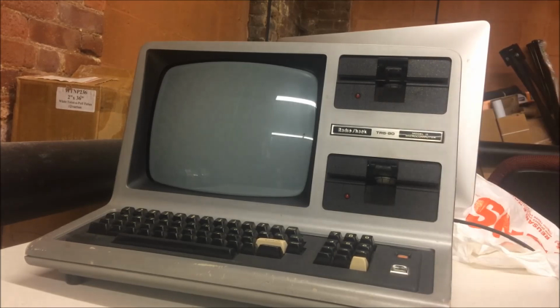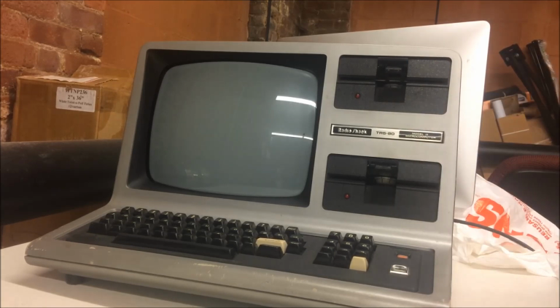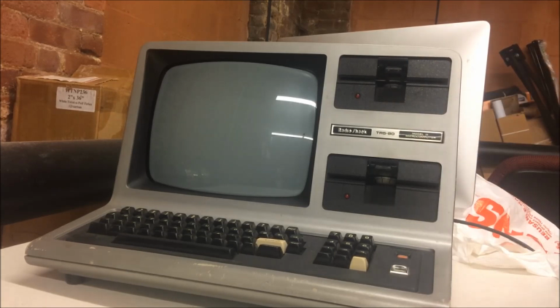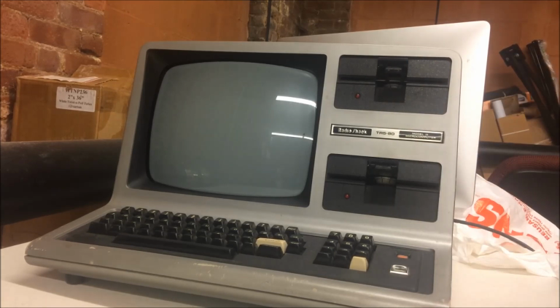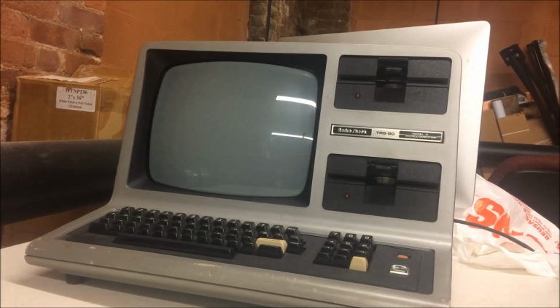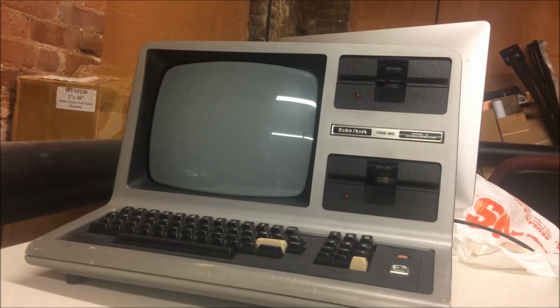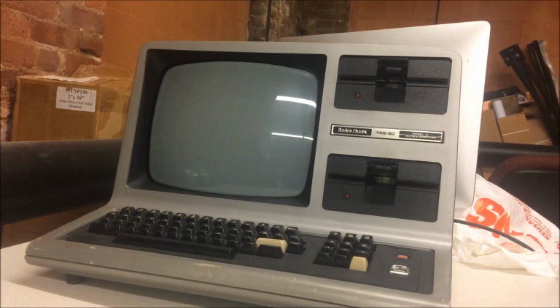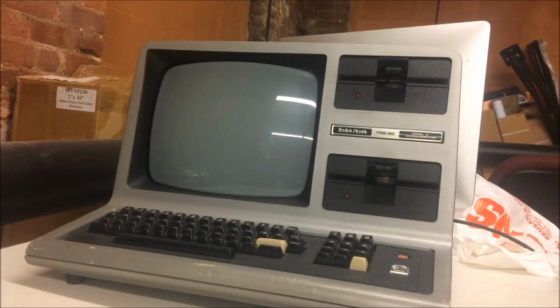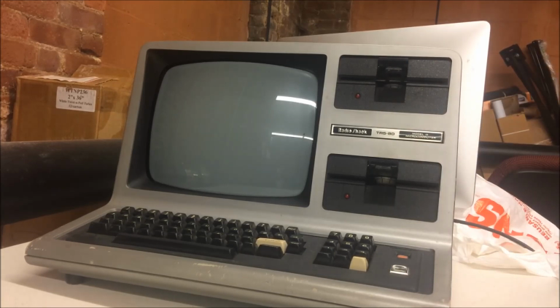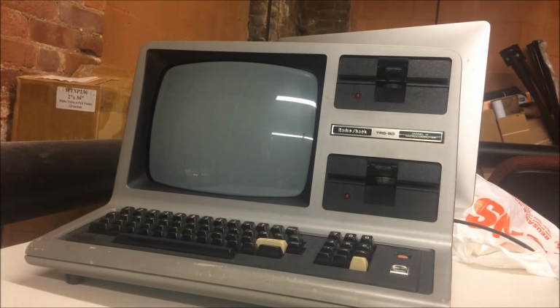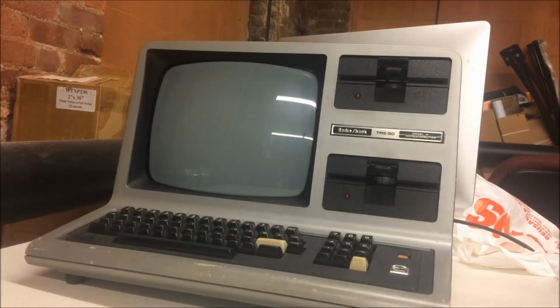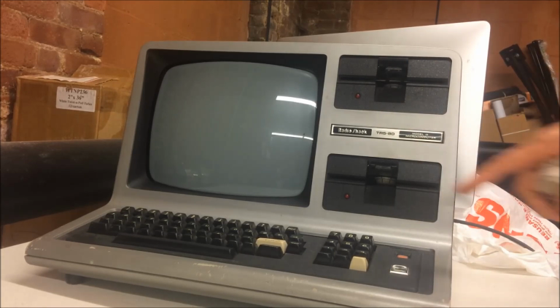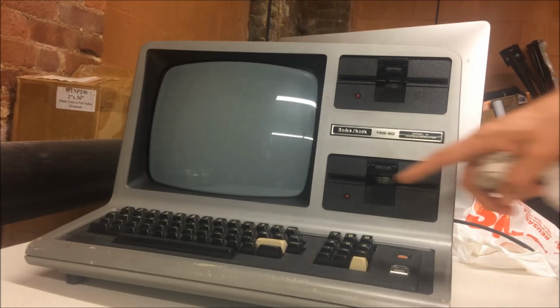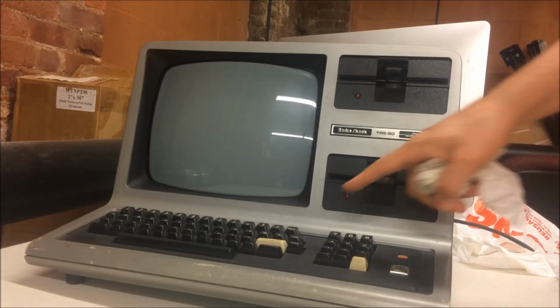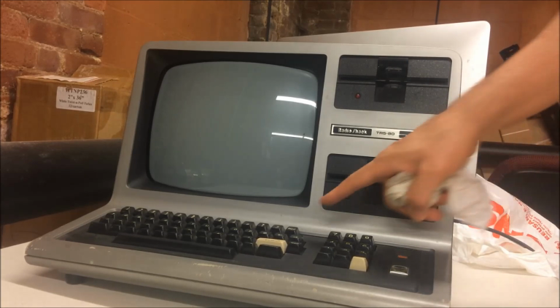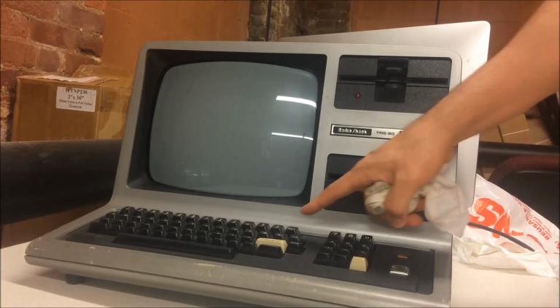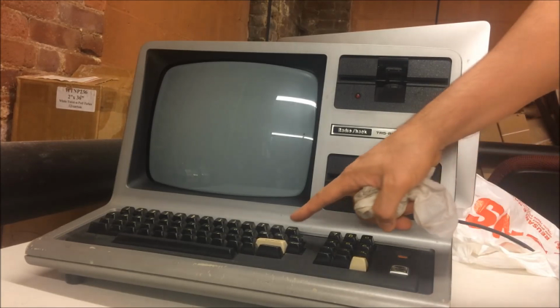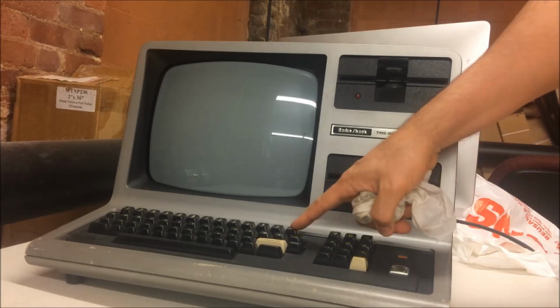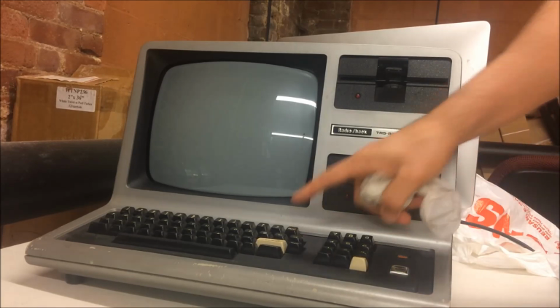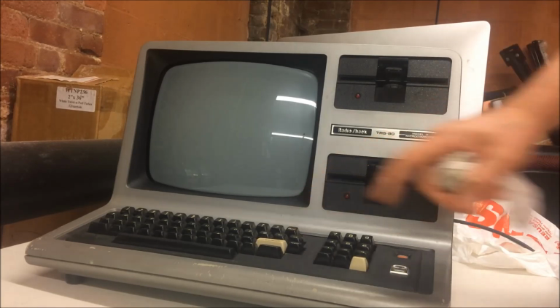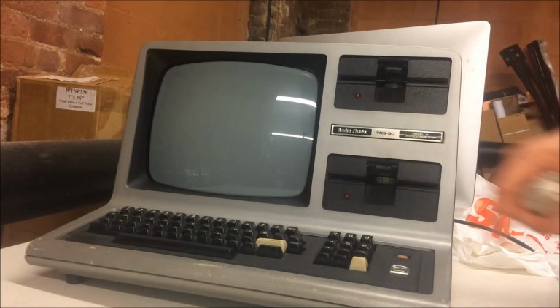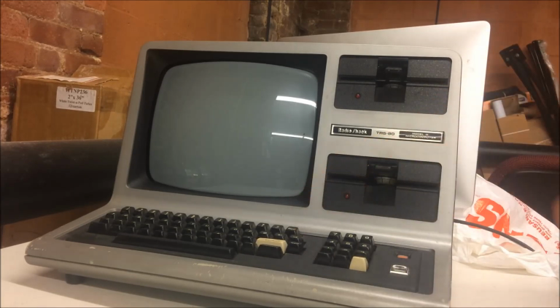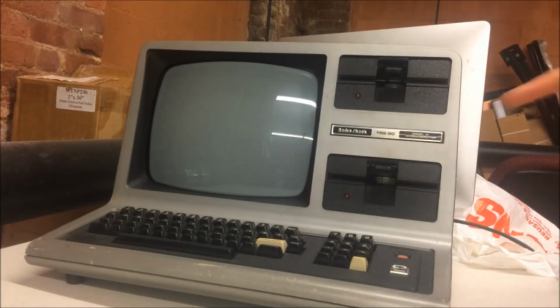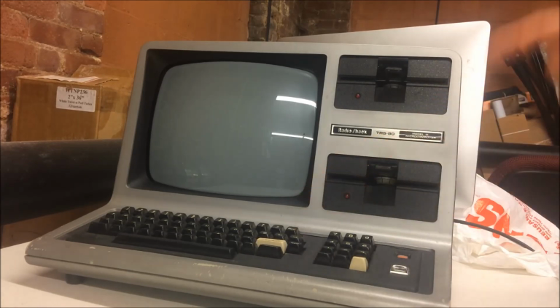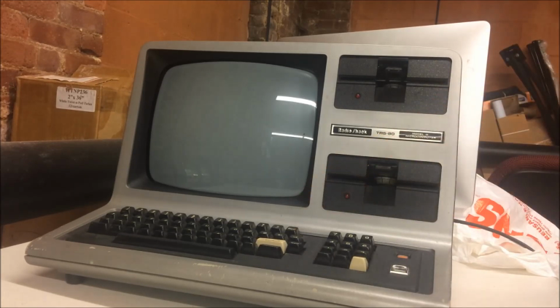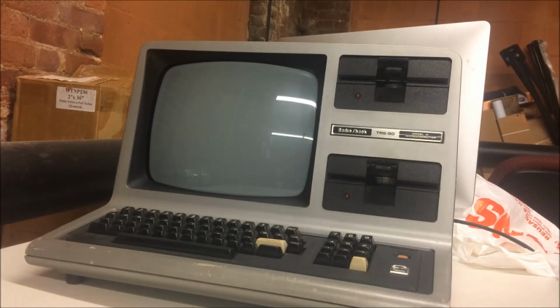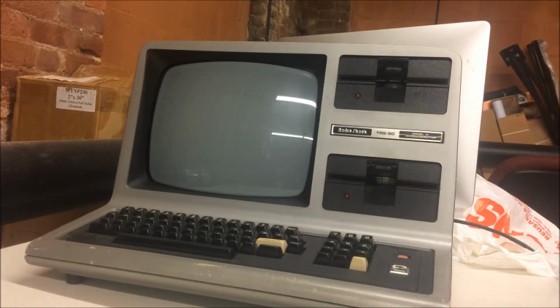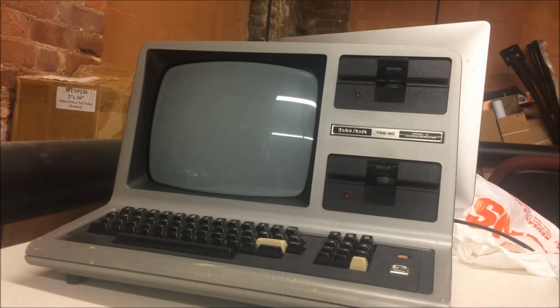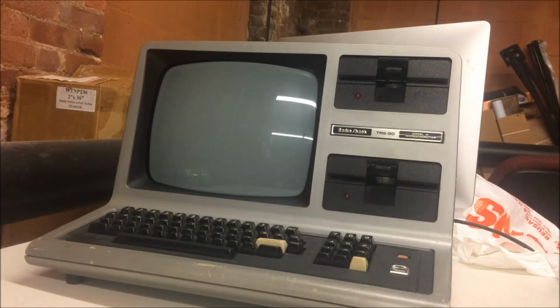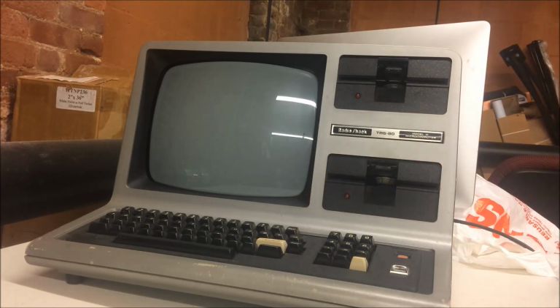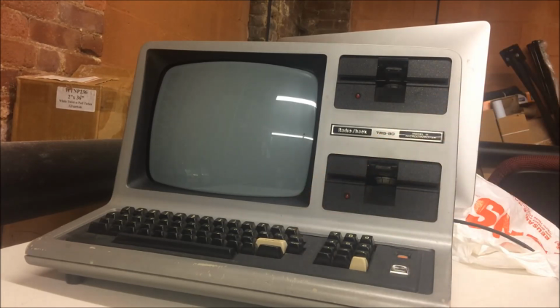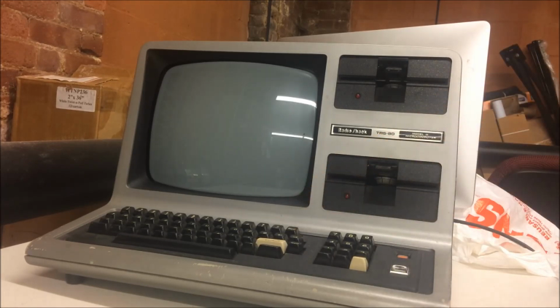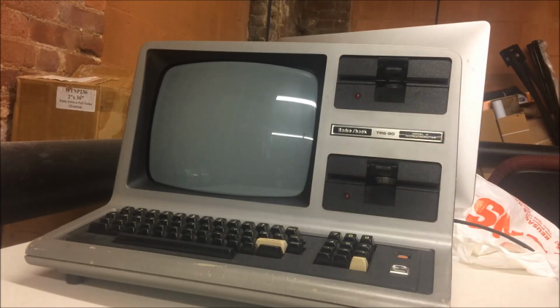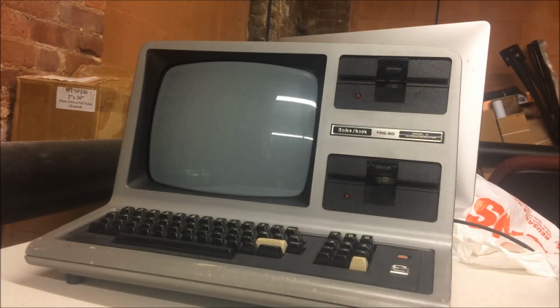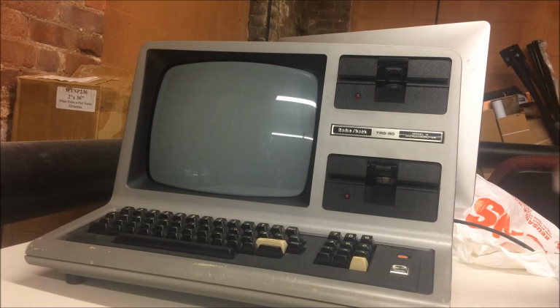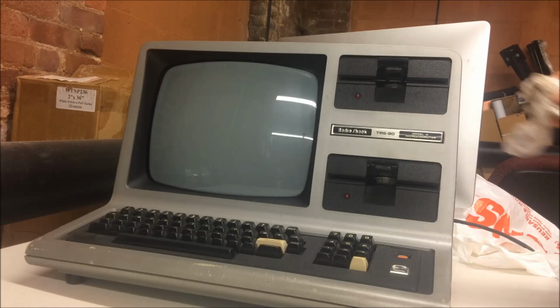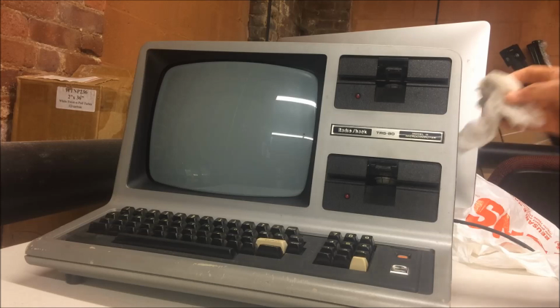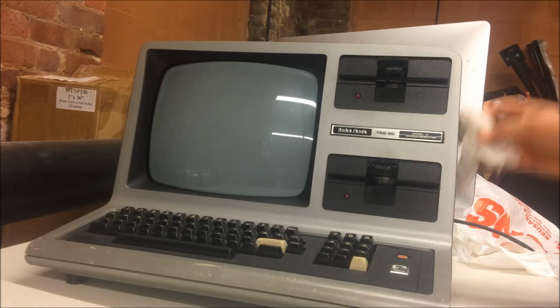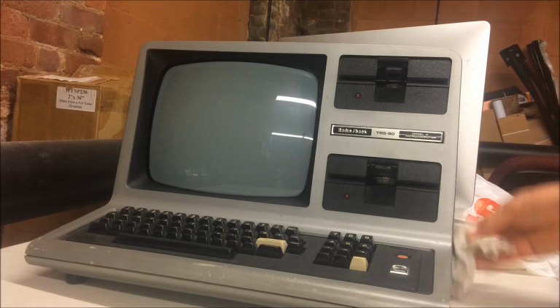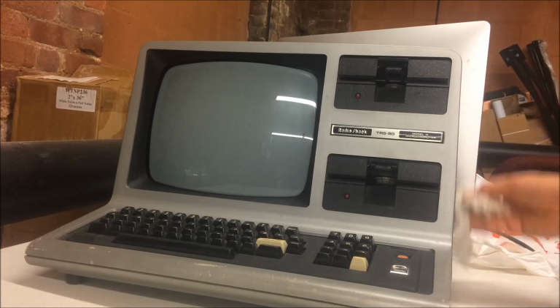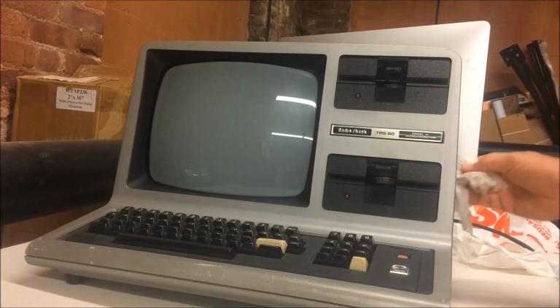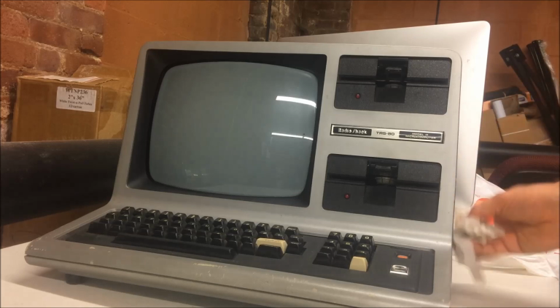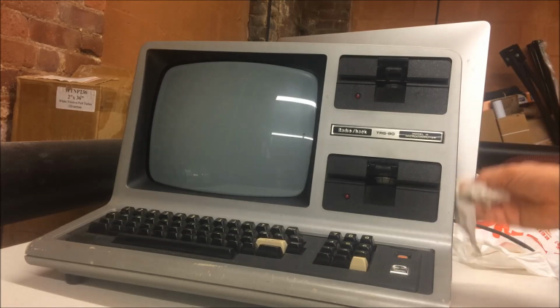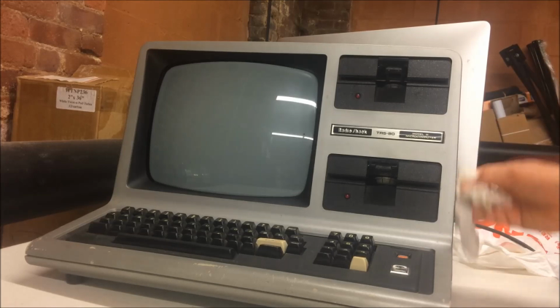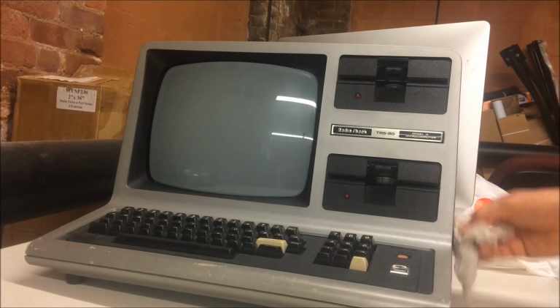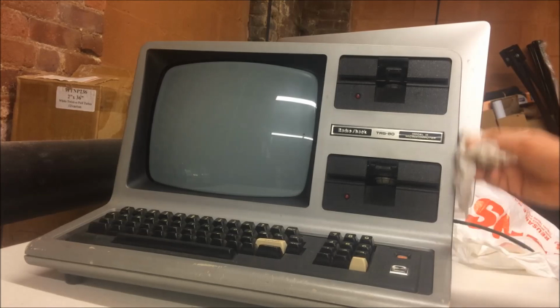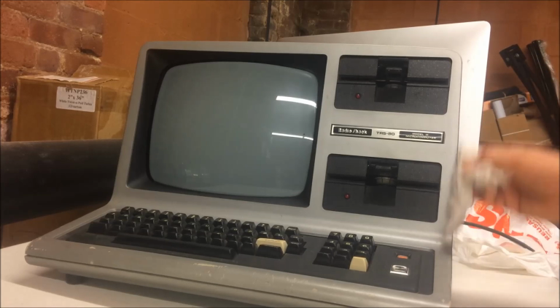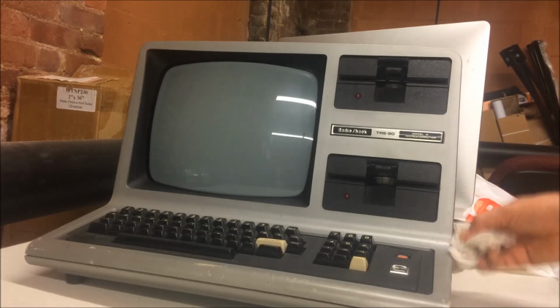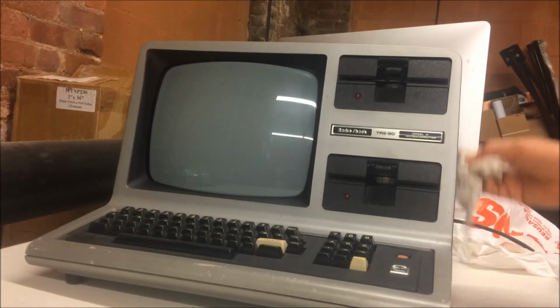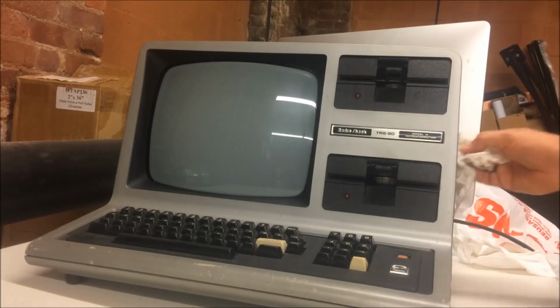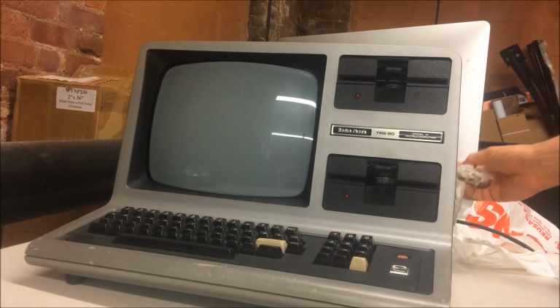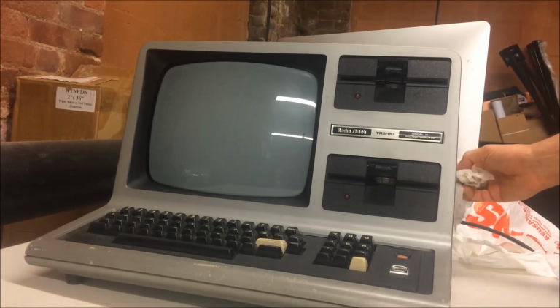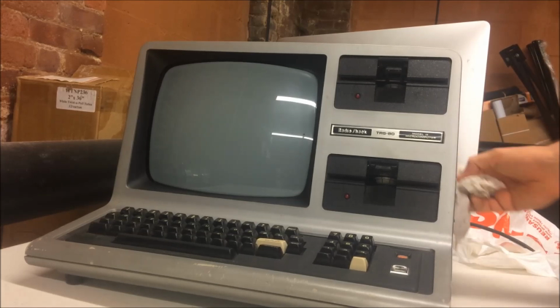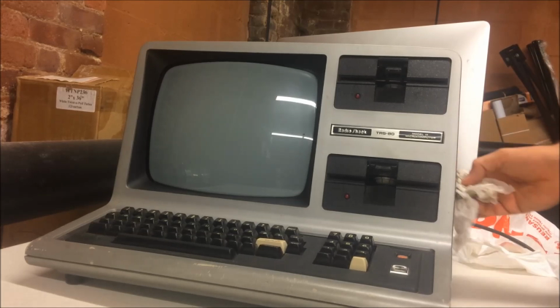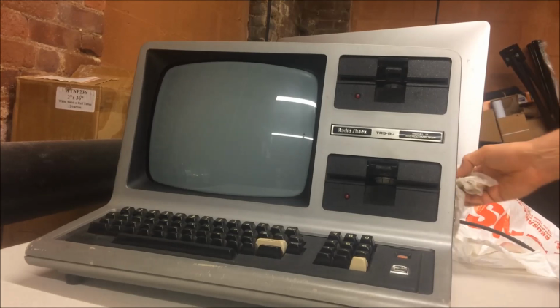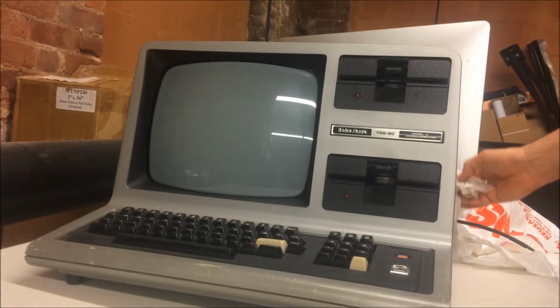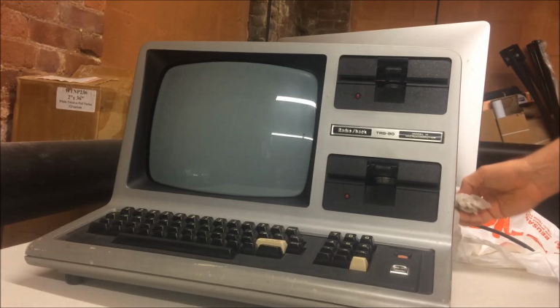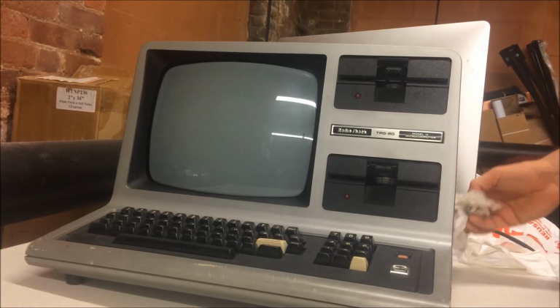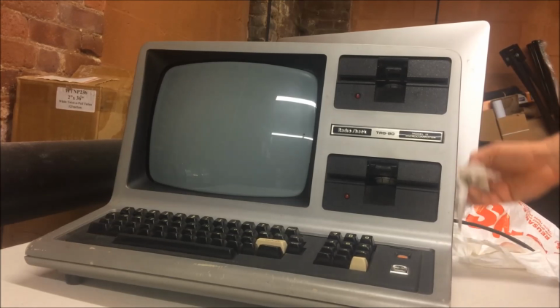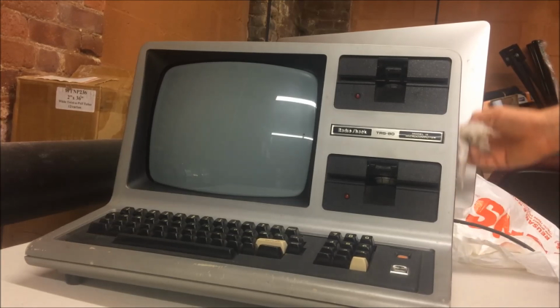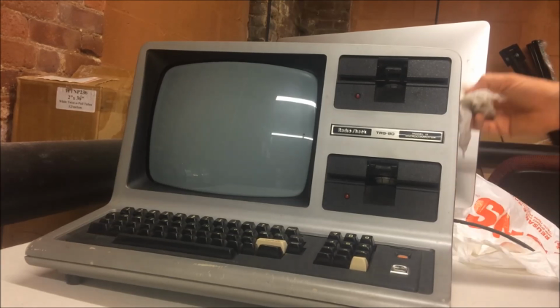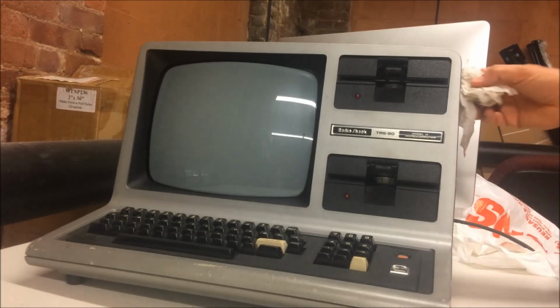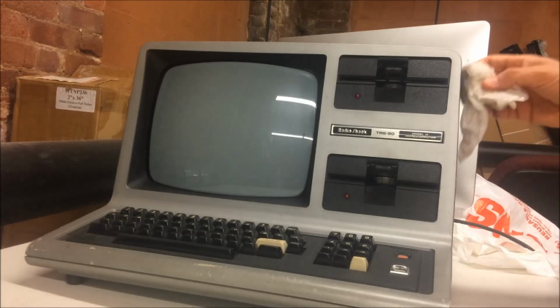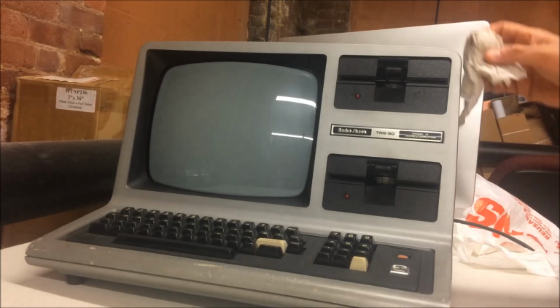What Adrian suggested is that if you turn this on without a disc, it actually won't give you anything unless you turn it on with the Break key. That's what I actually wanted to give a try.